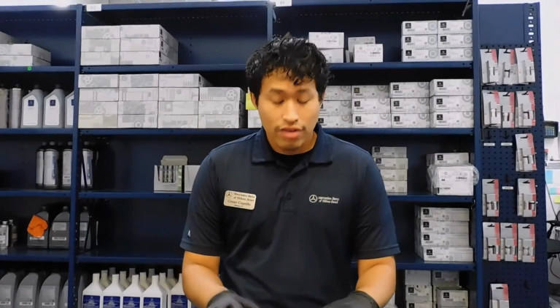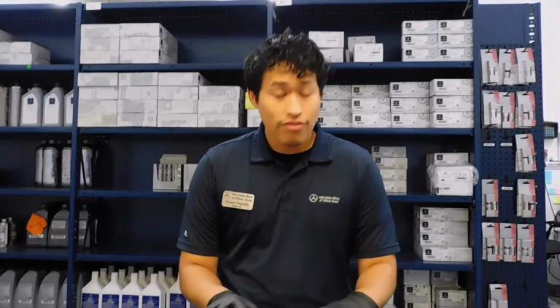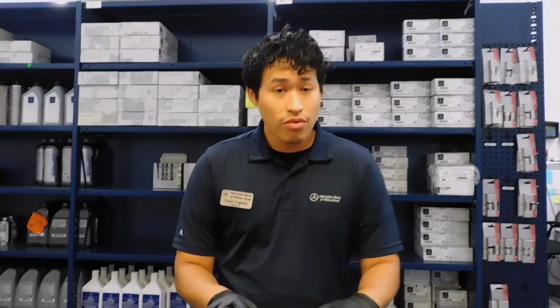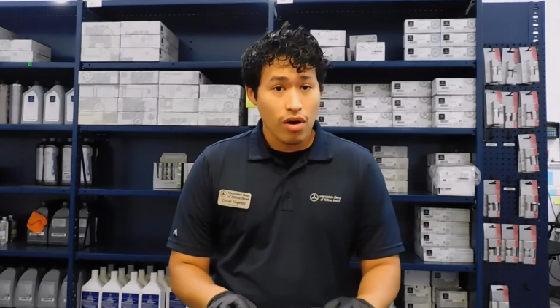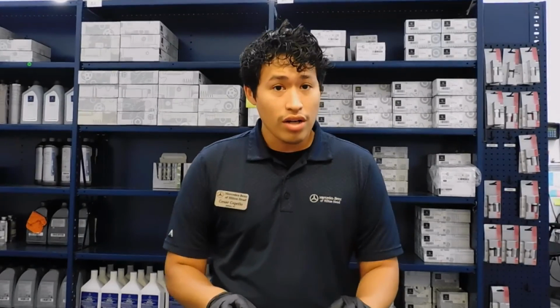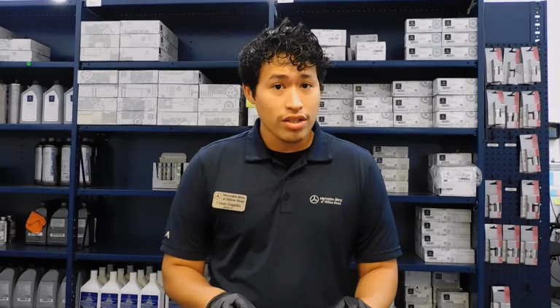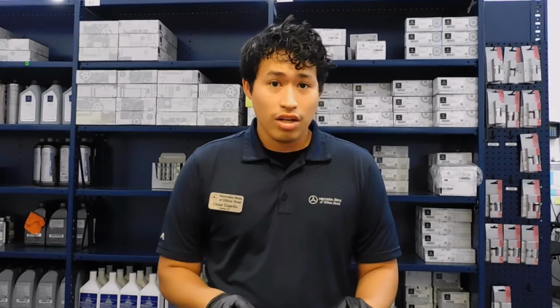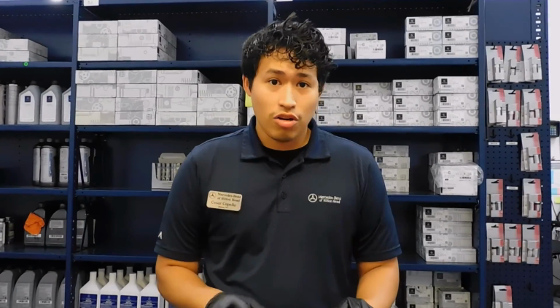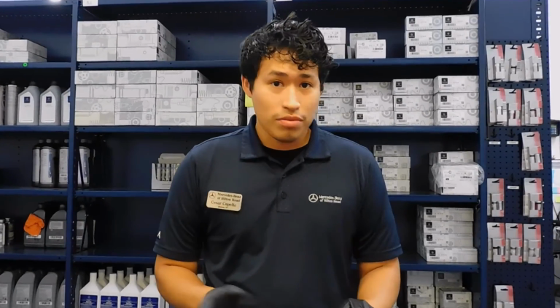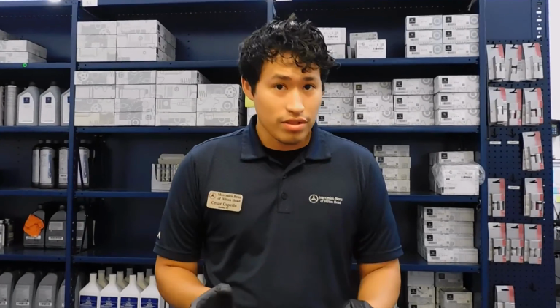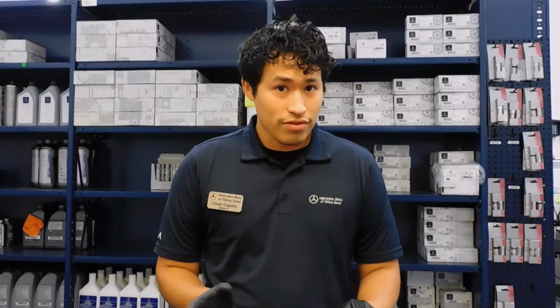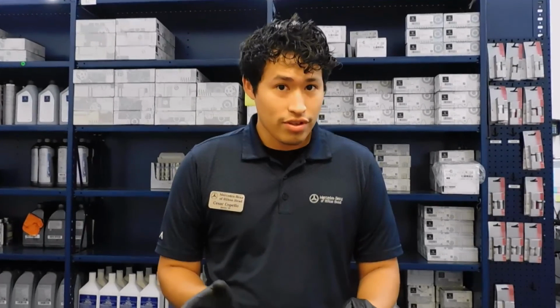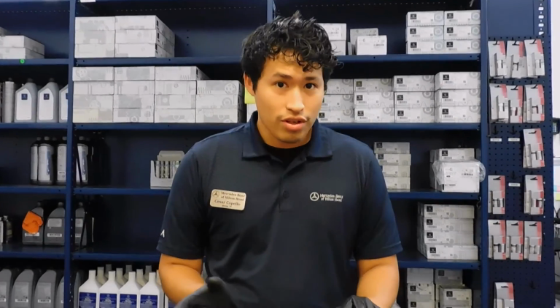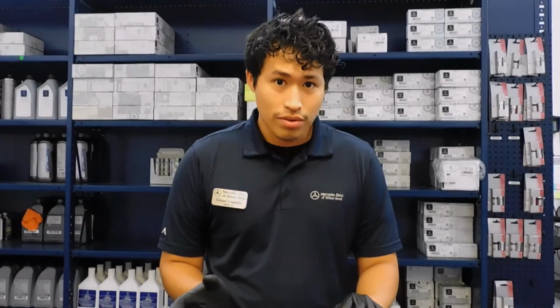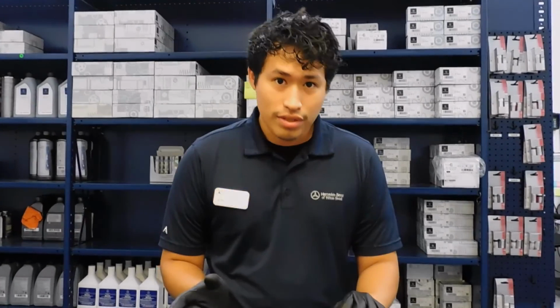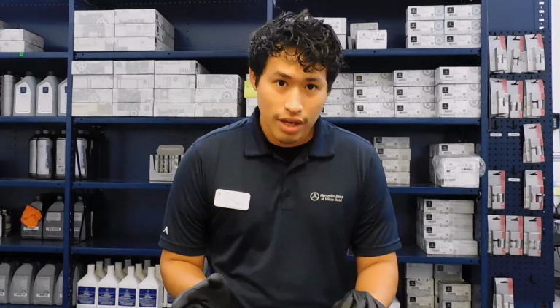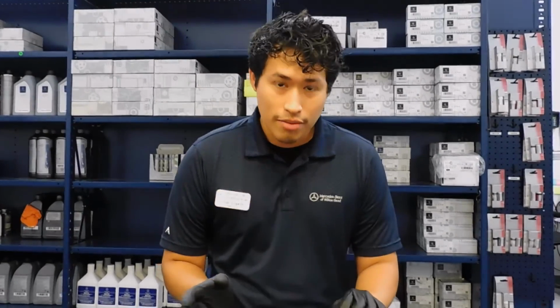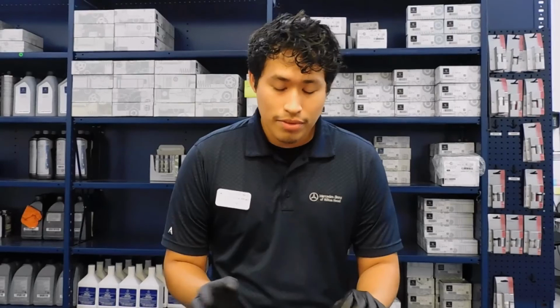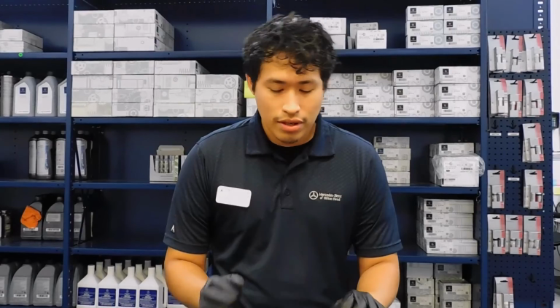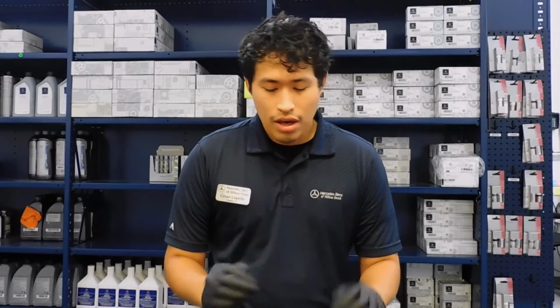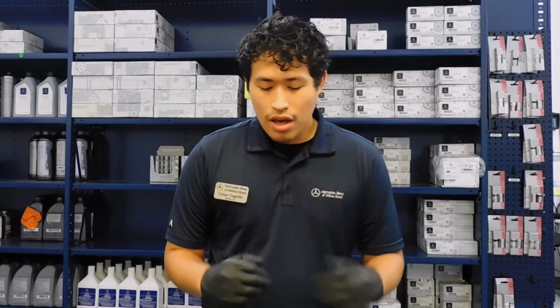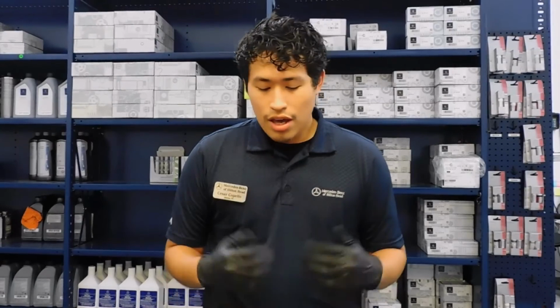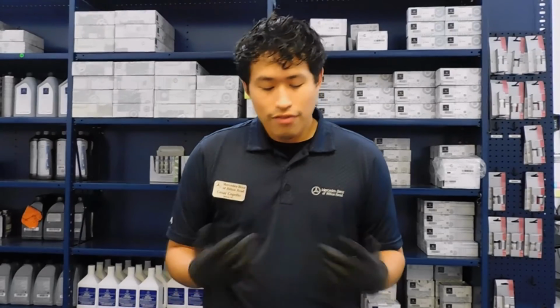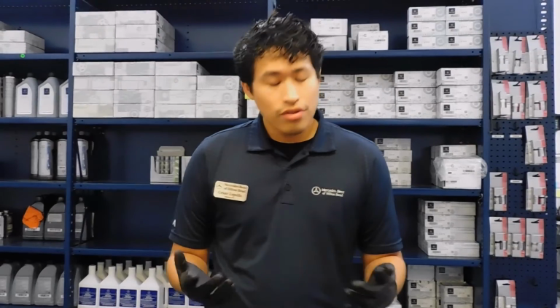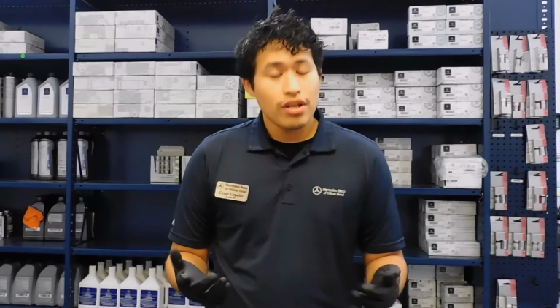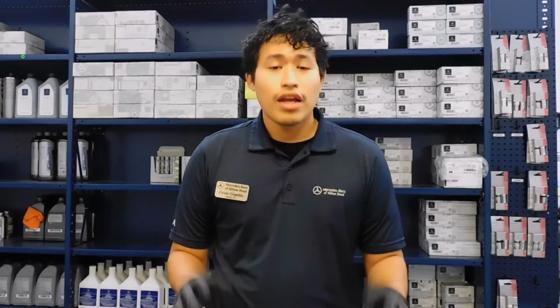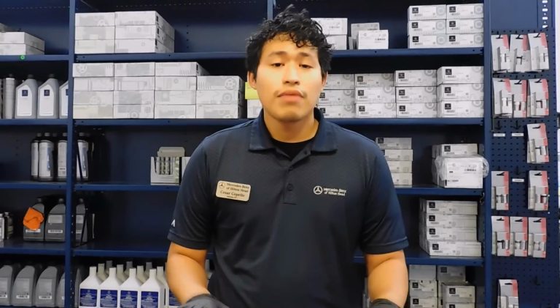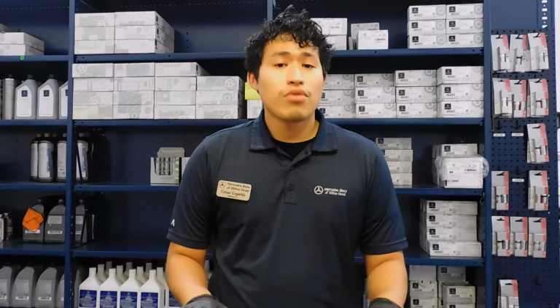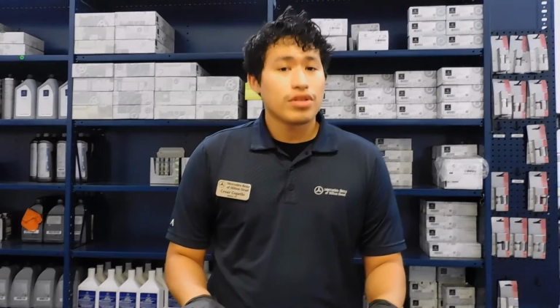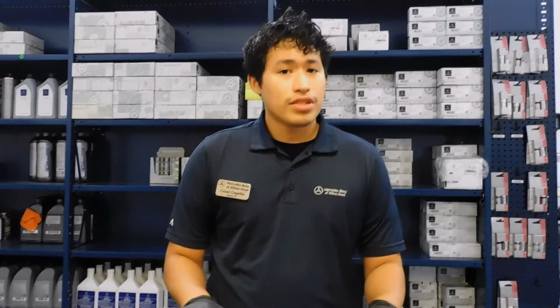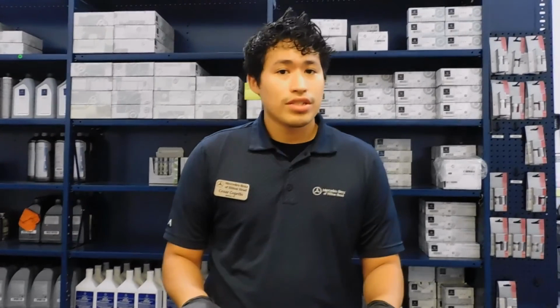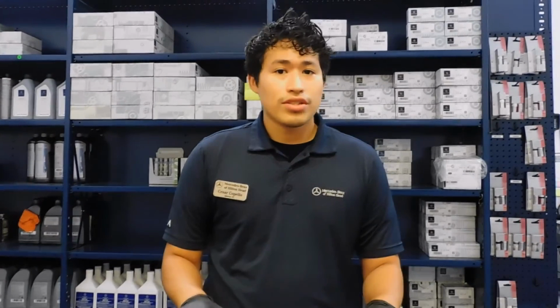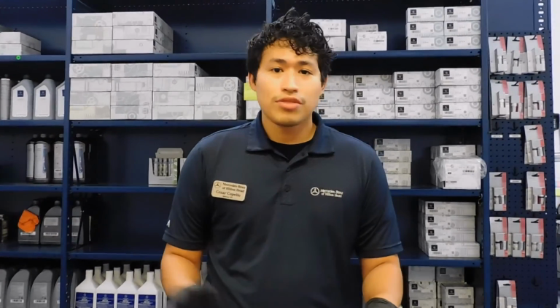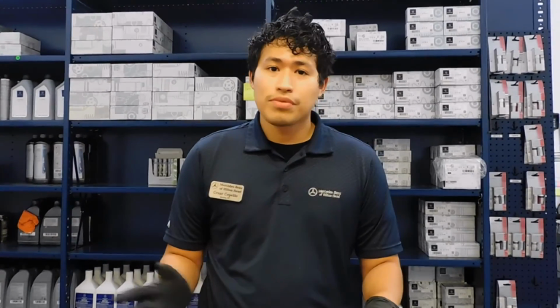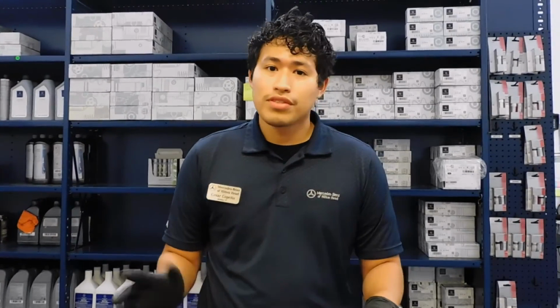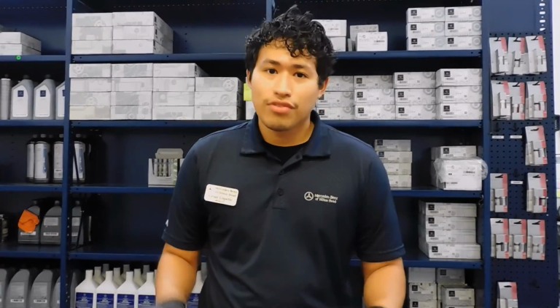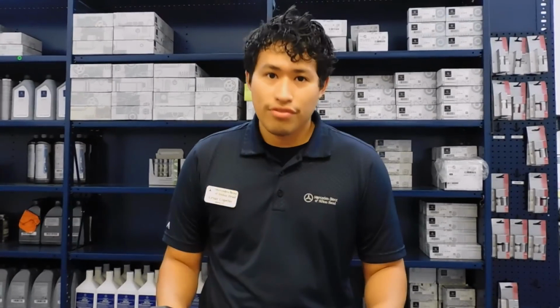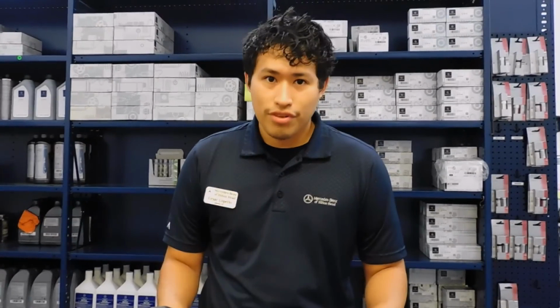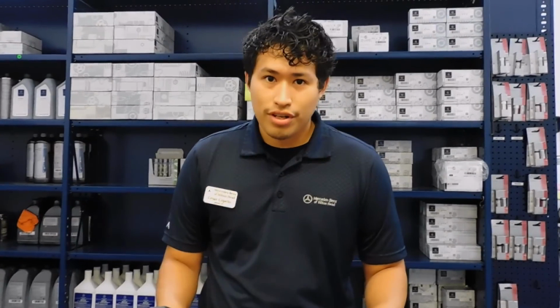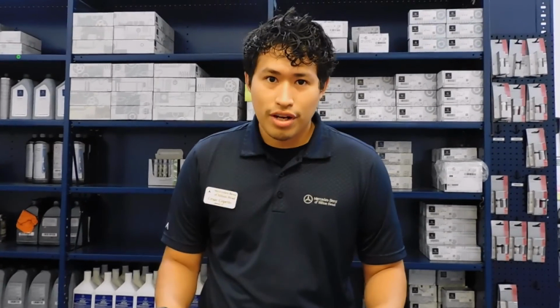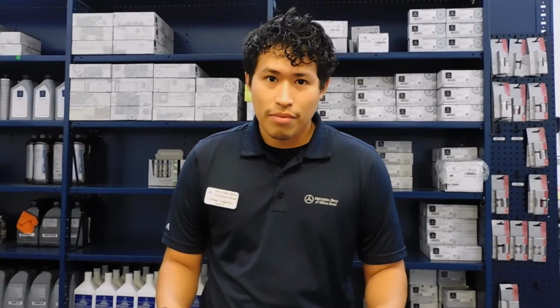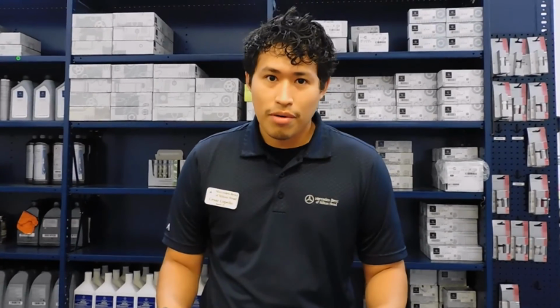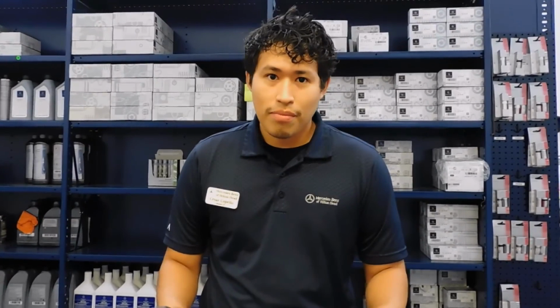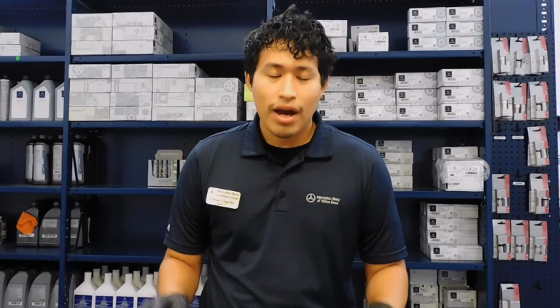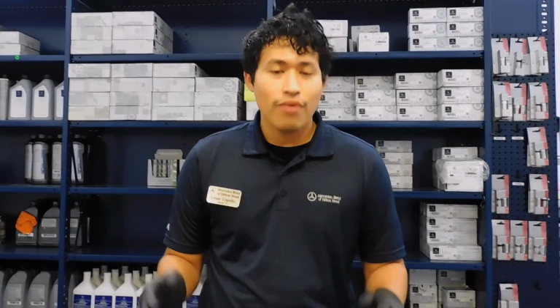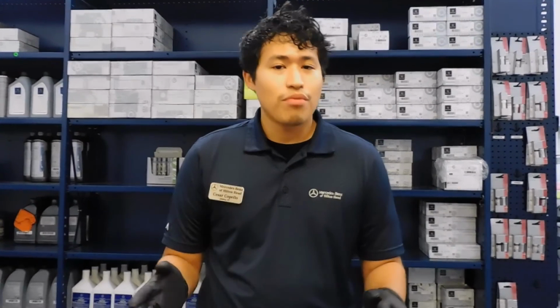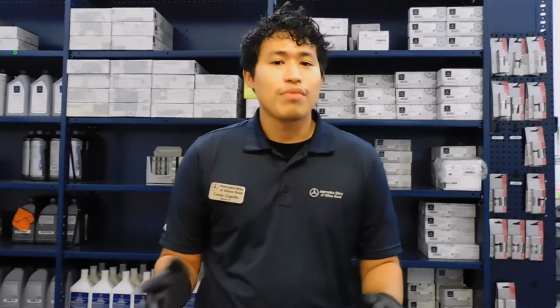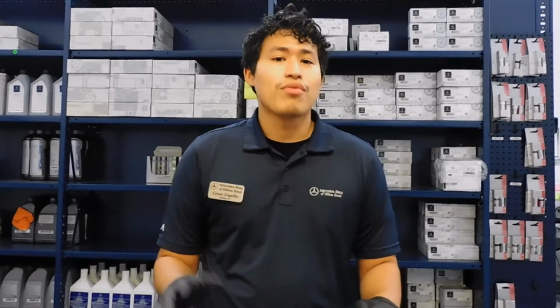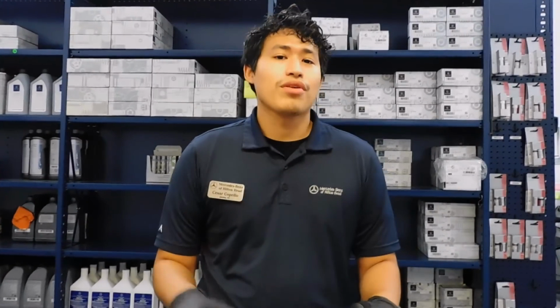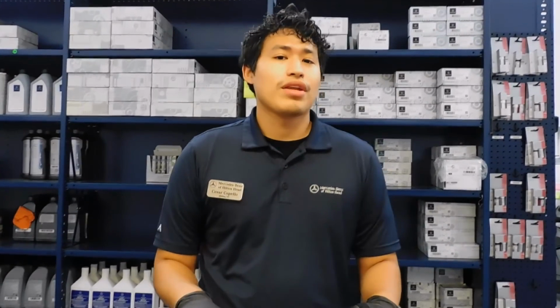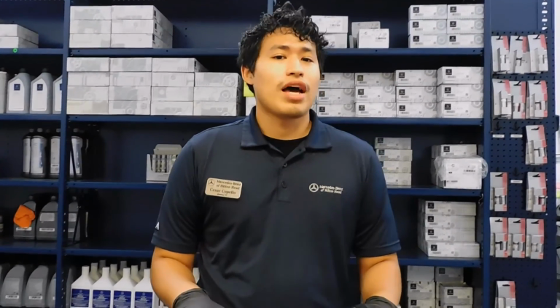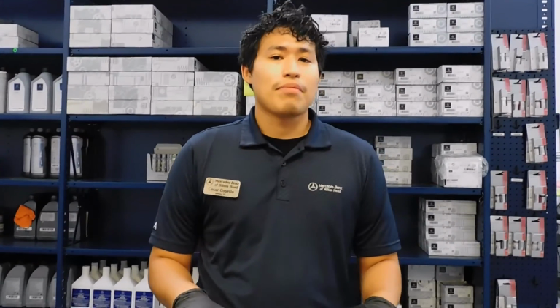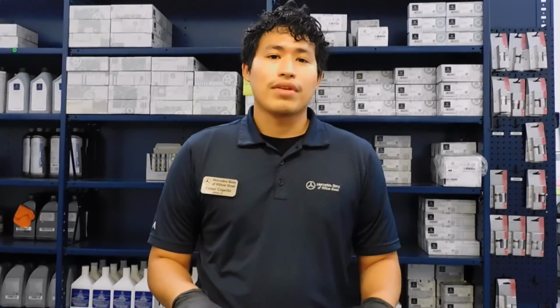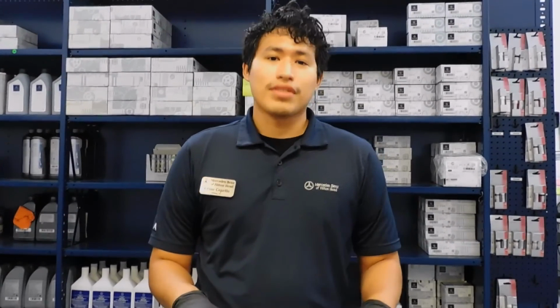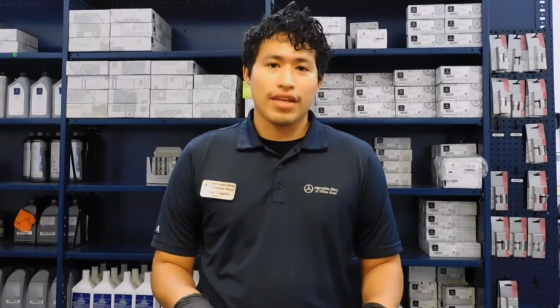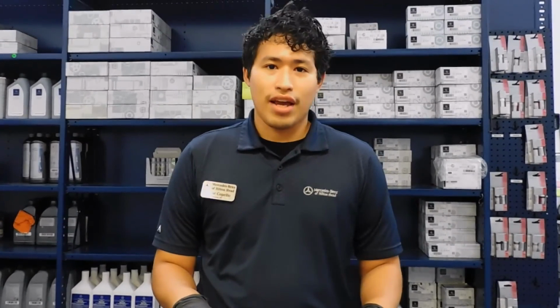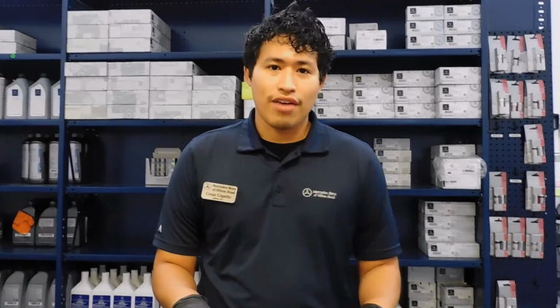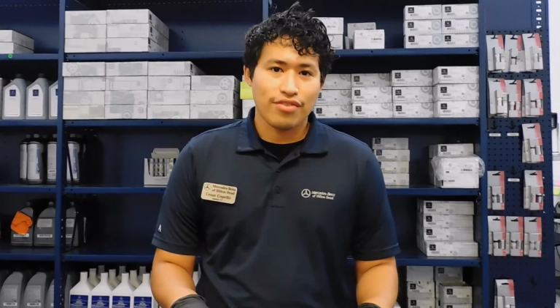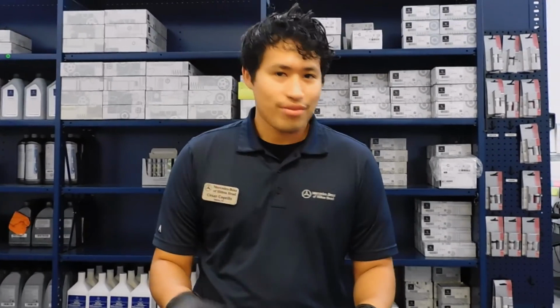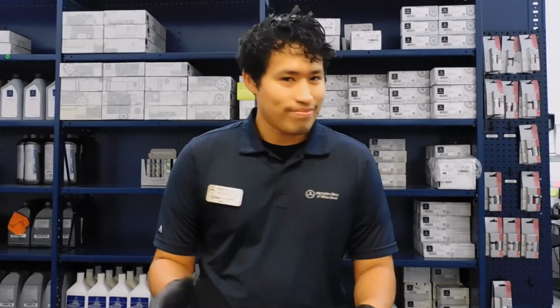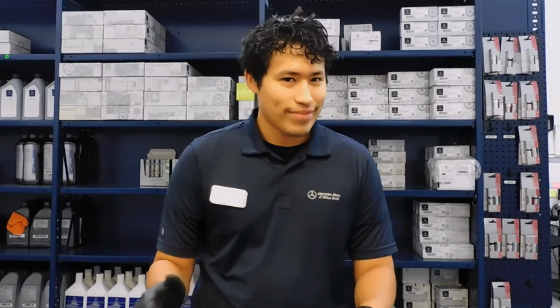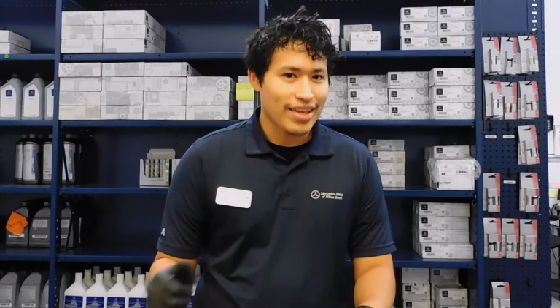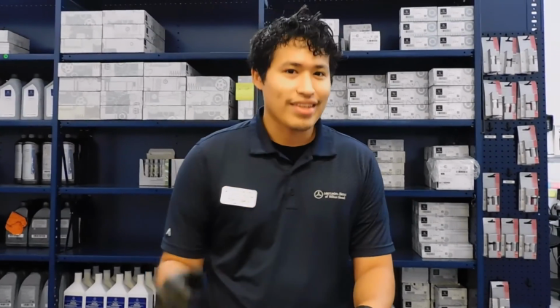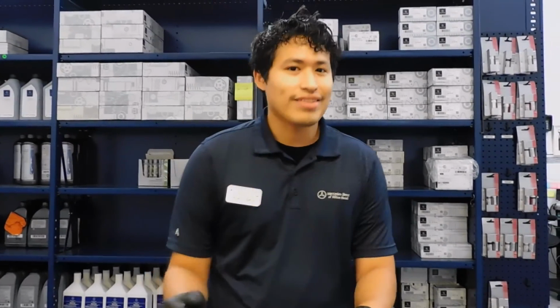Thank you for watching, I hope this video has helped. If you need any more assistance, please feel free to come on by and we'll be more than happy to take care of you. Thank you.